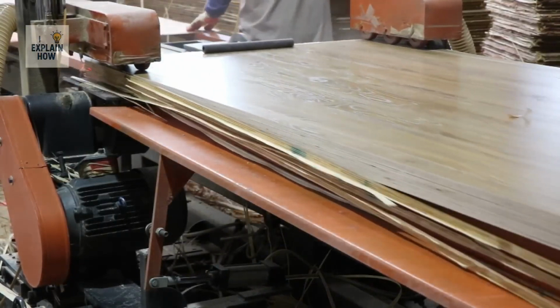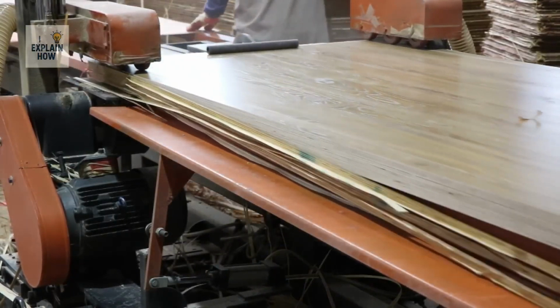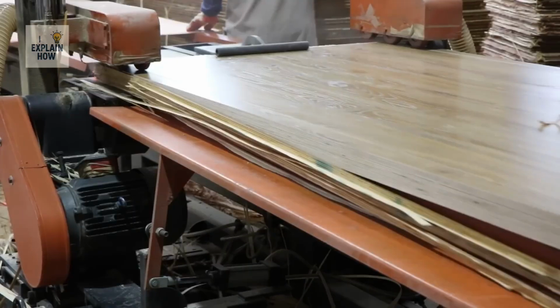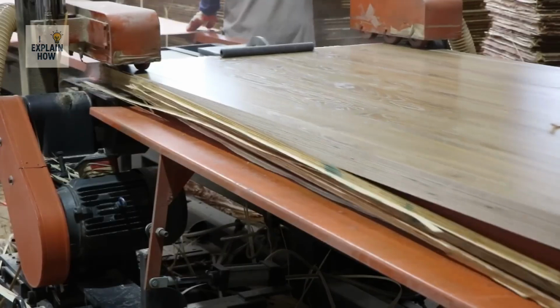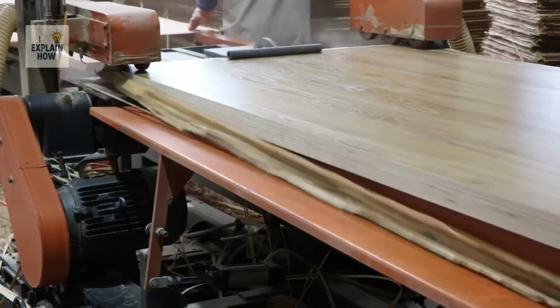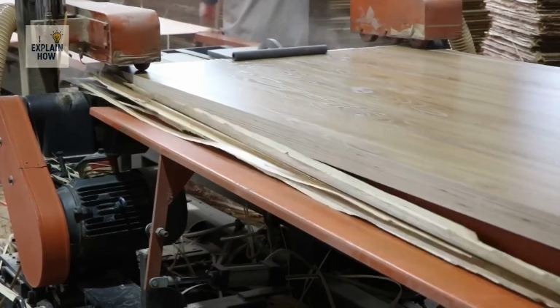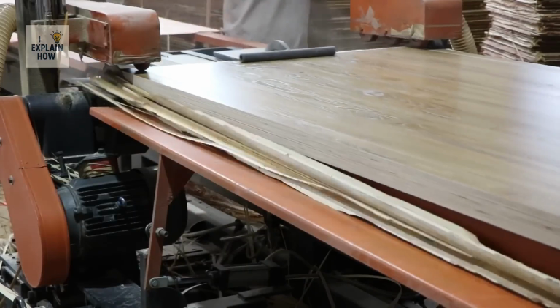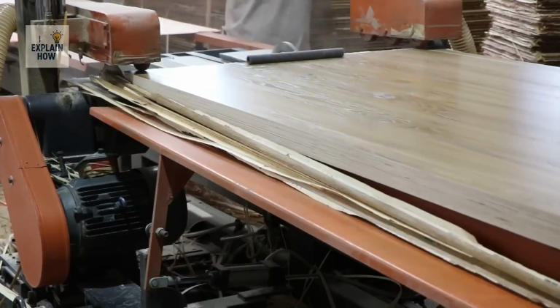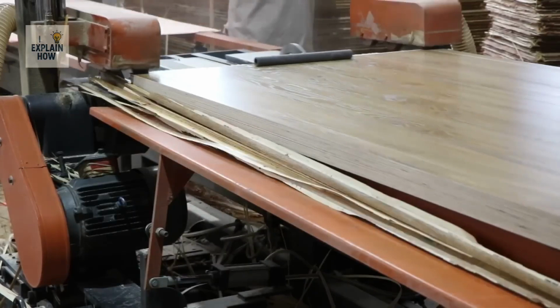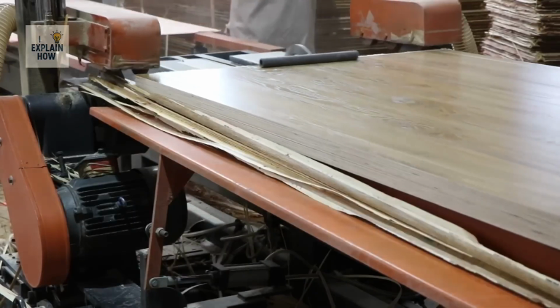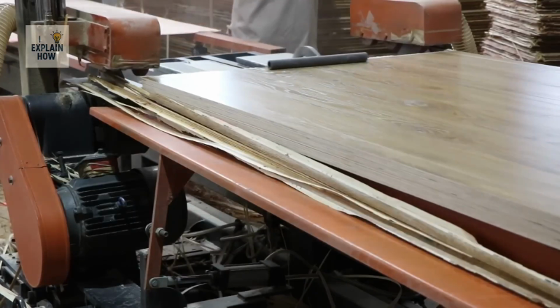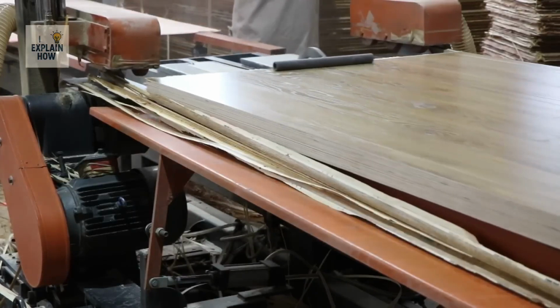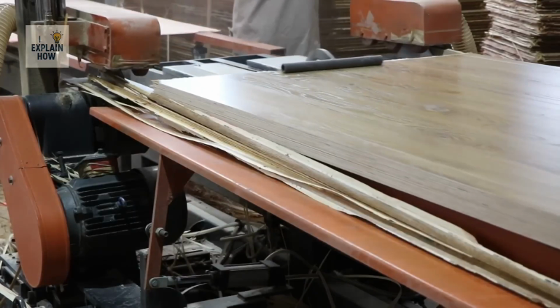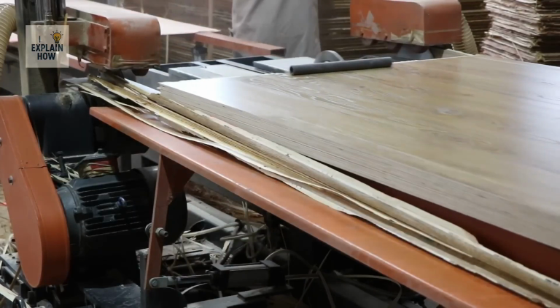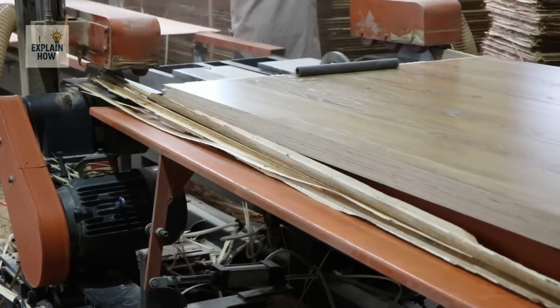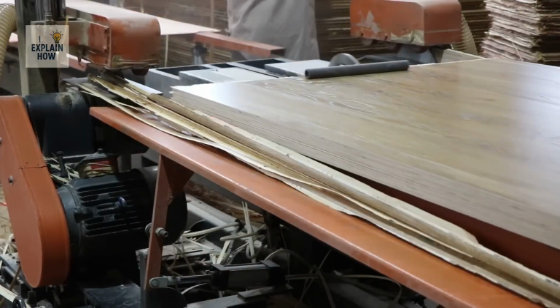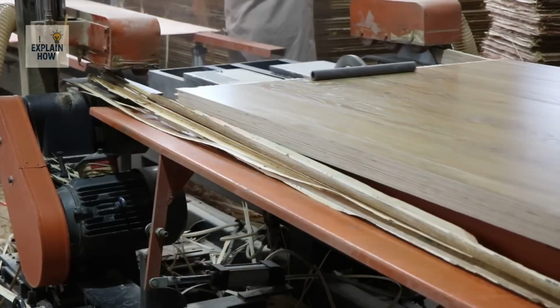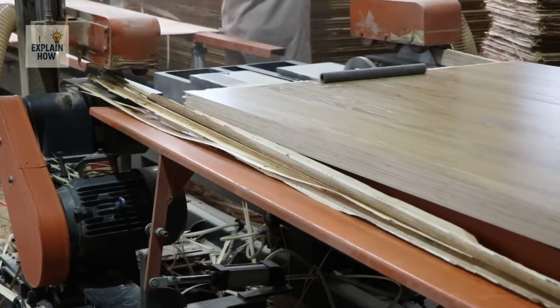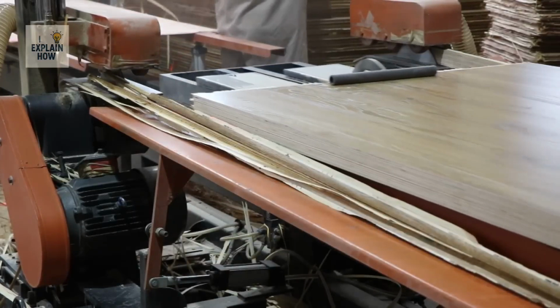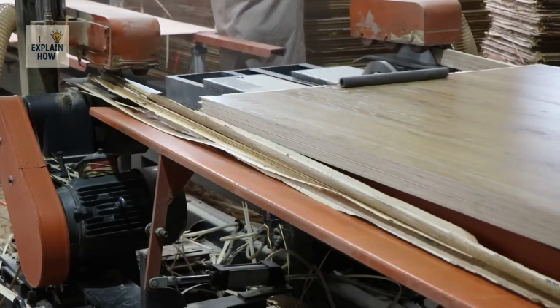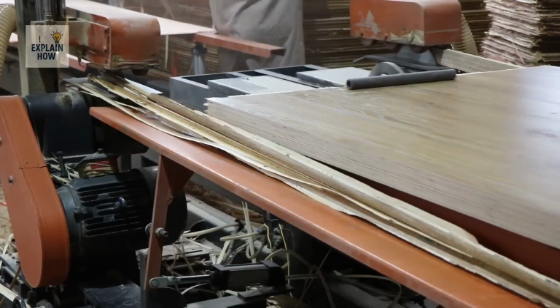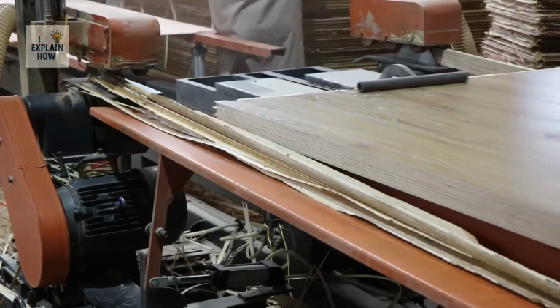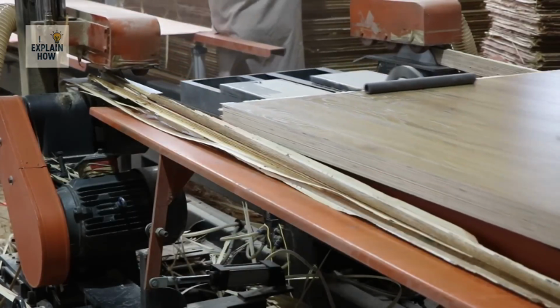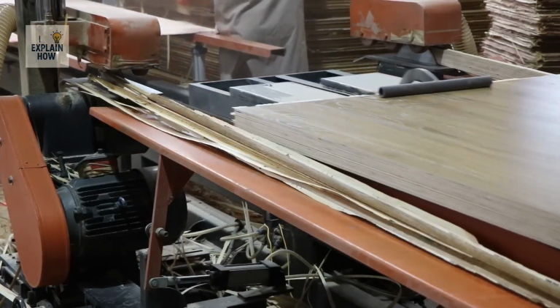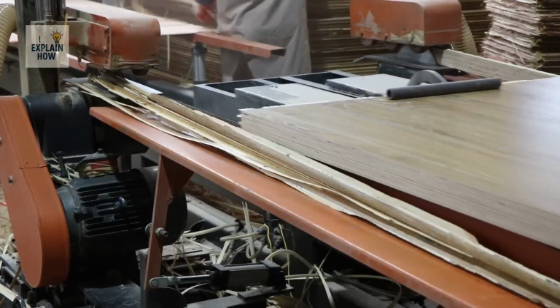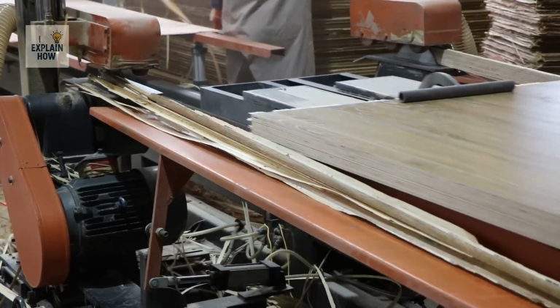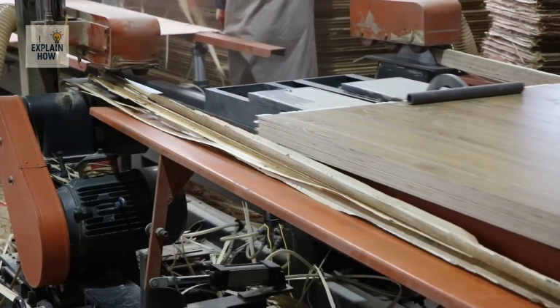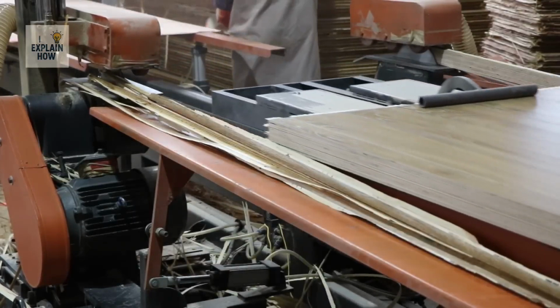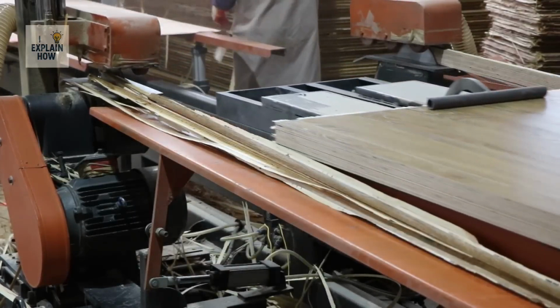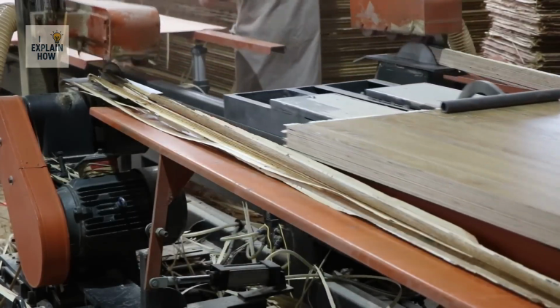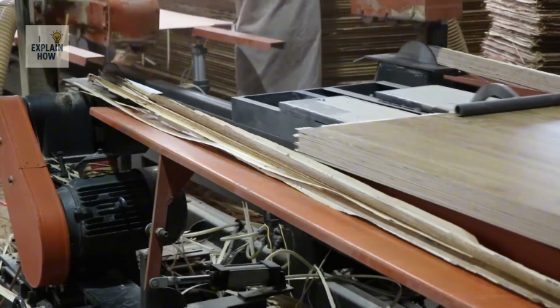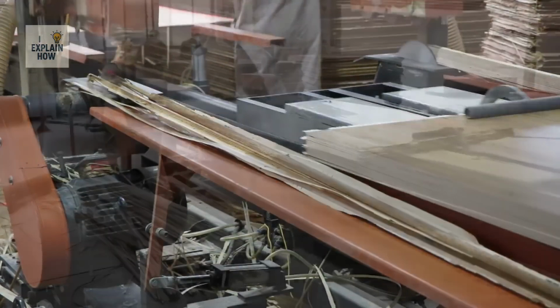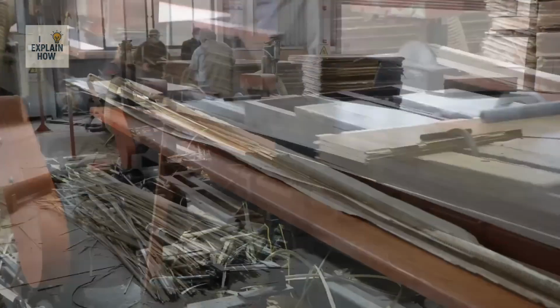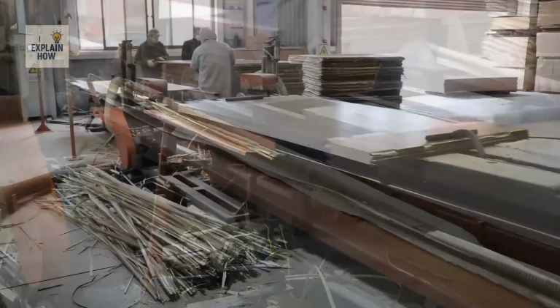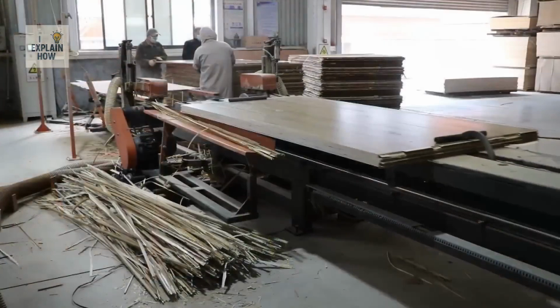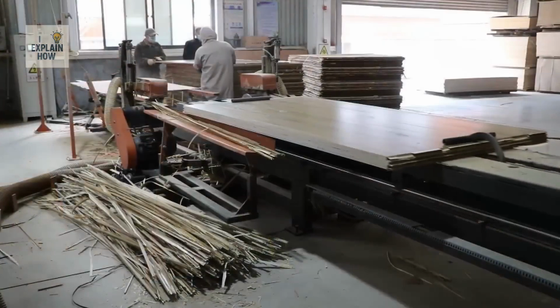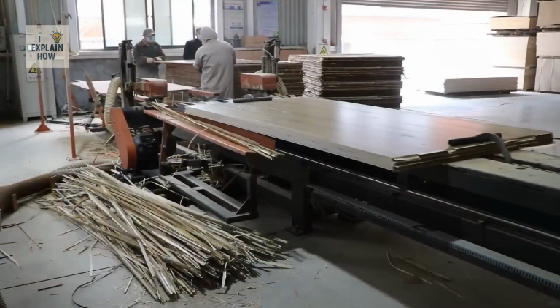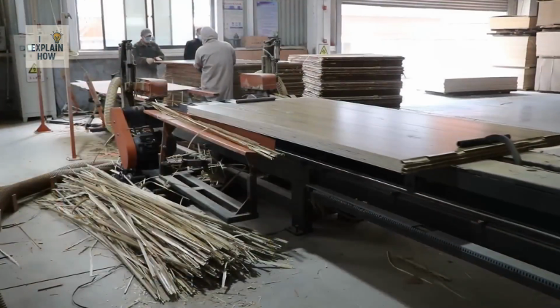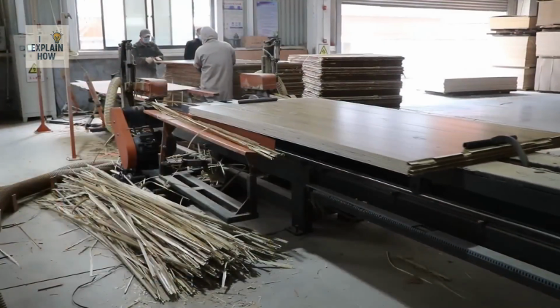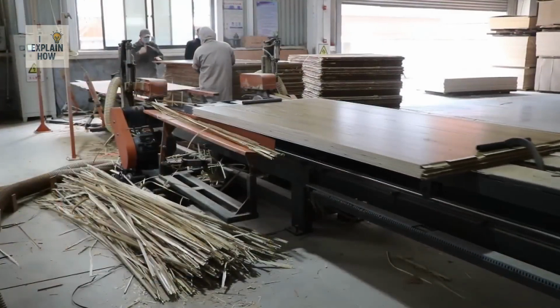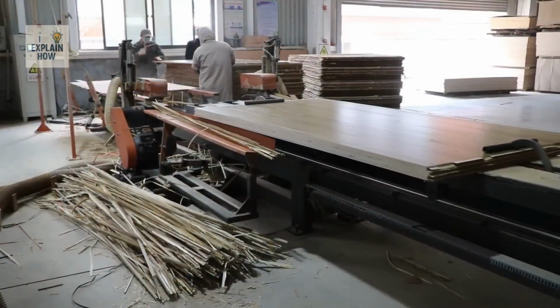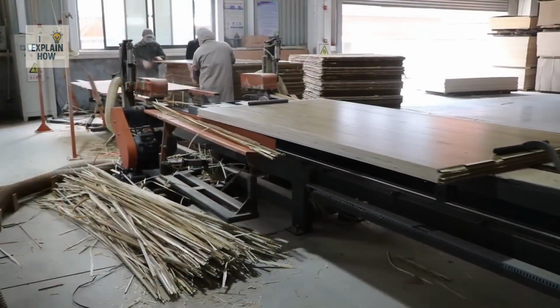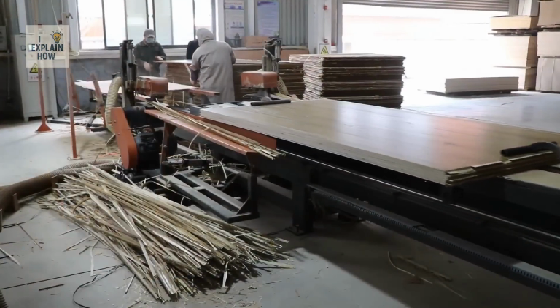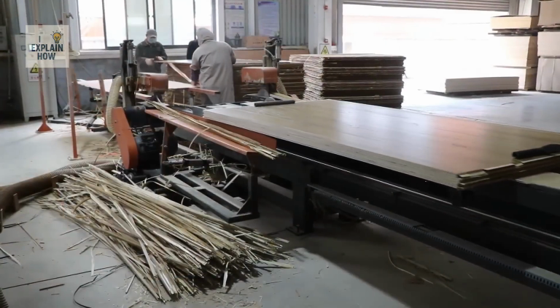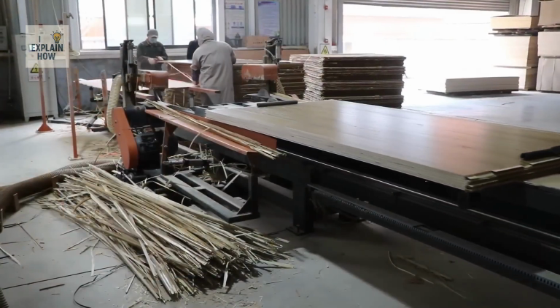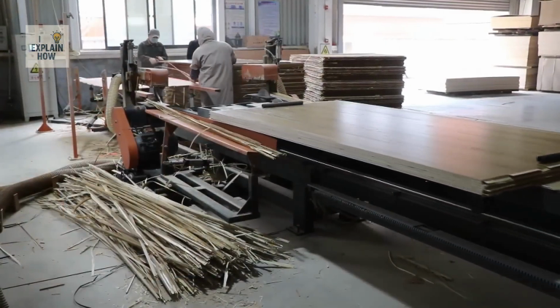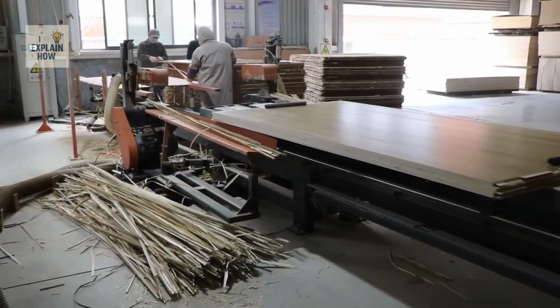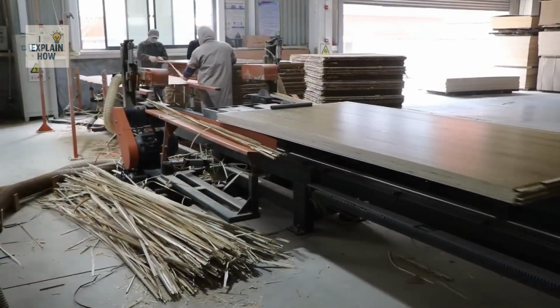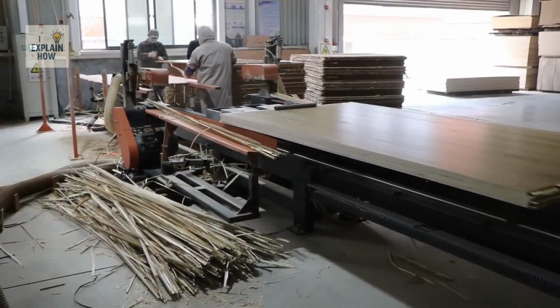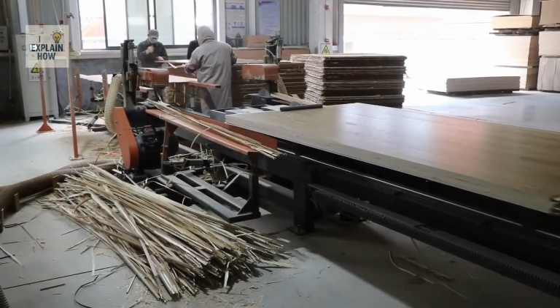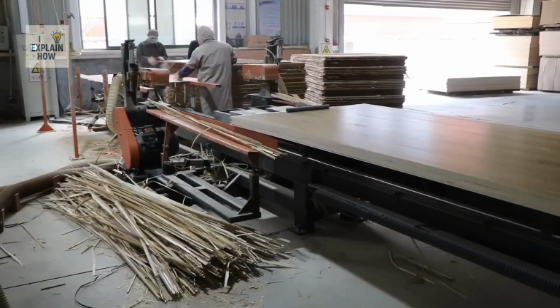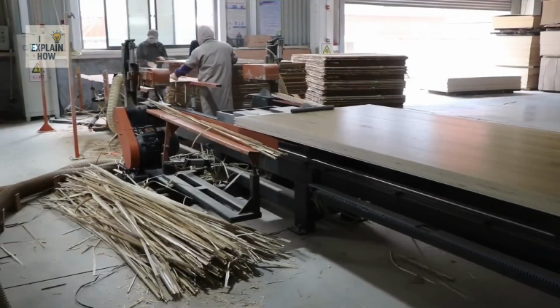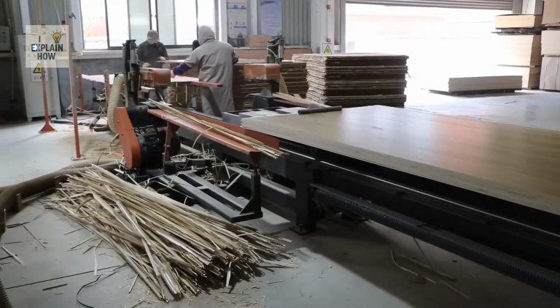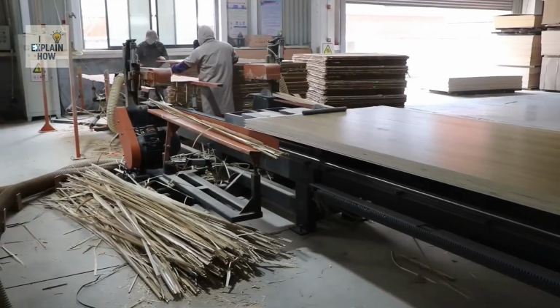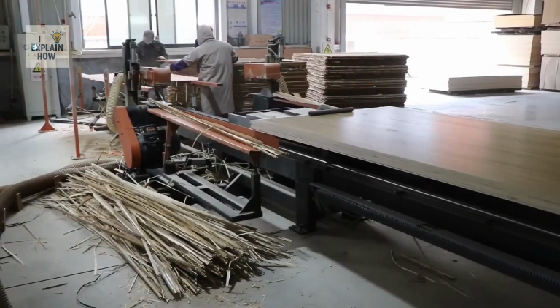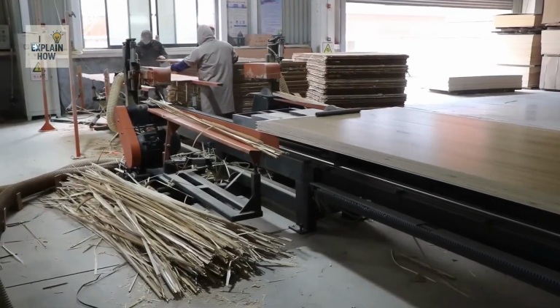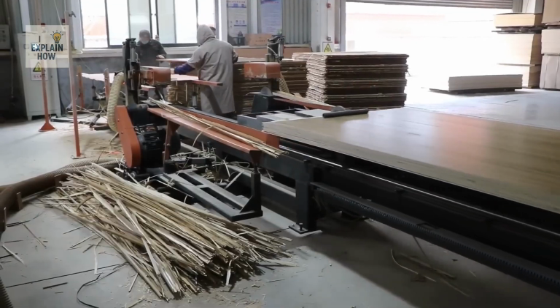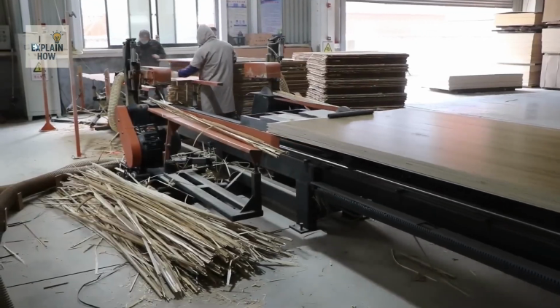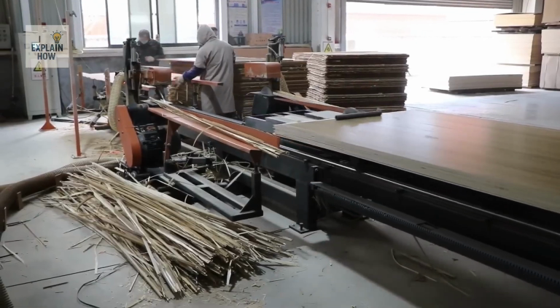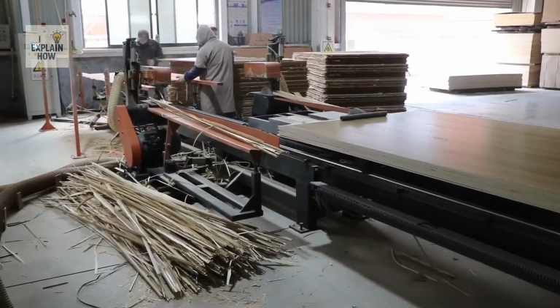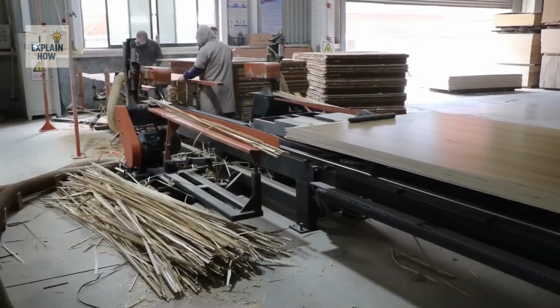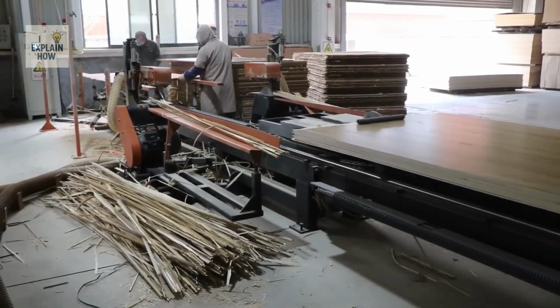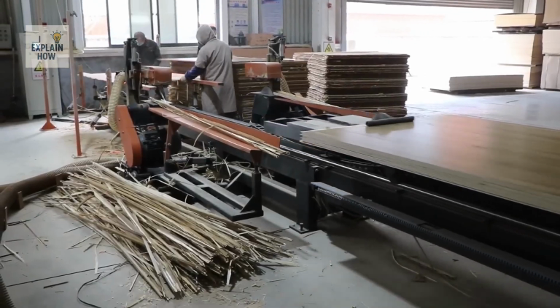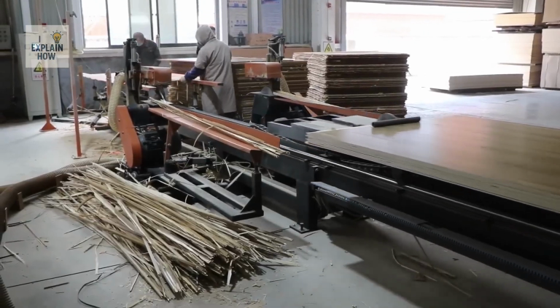Large panels for construction, smaller formats for furniture, or even custom cuts for specific orders.